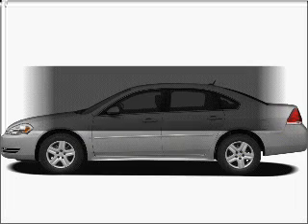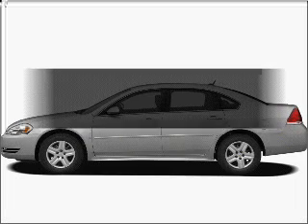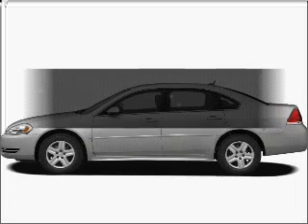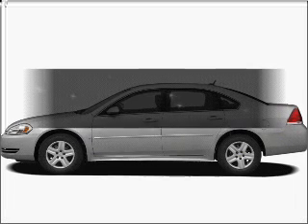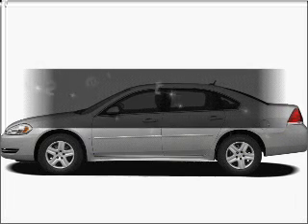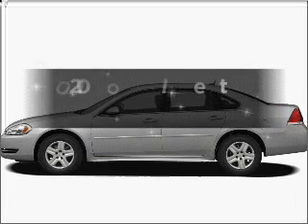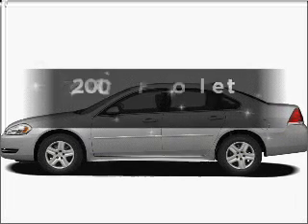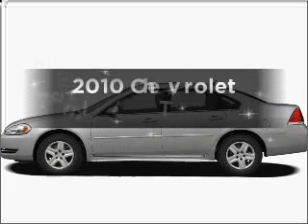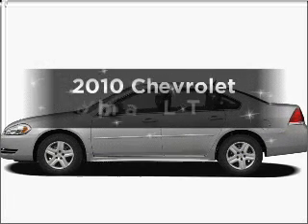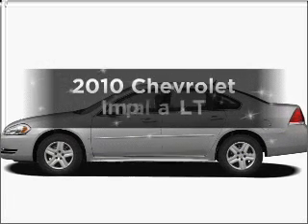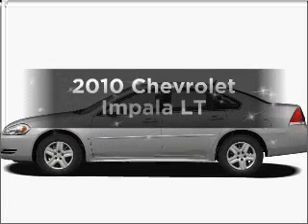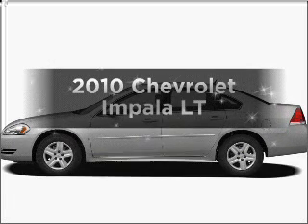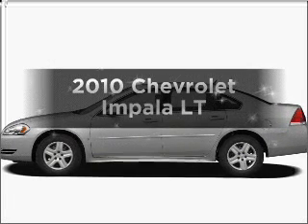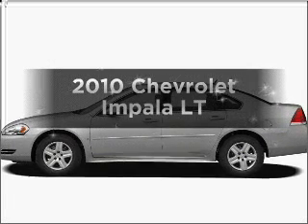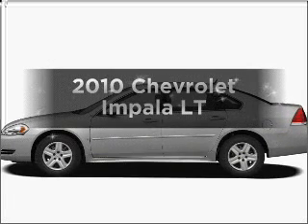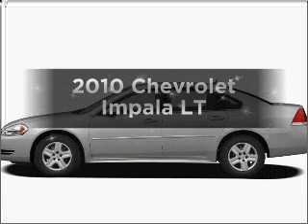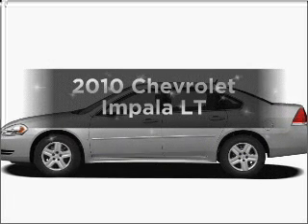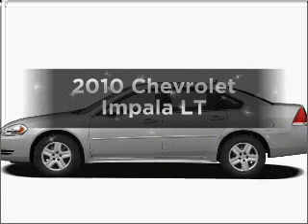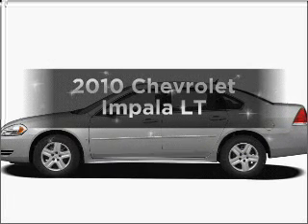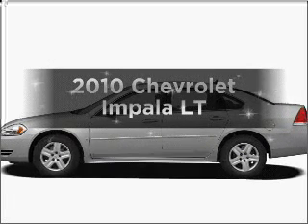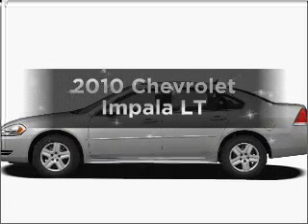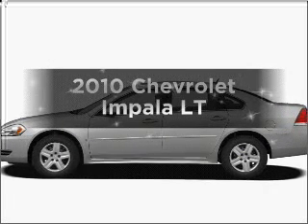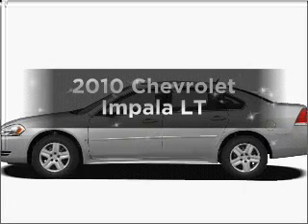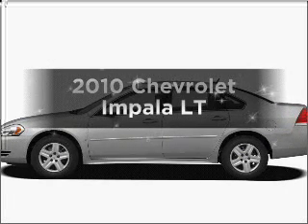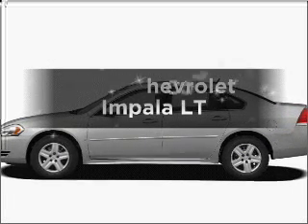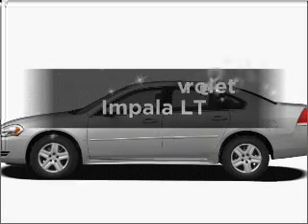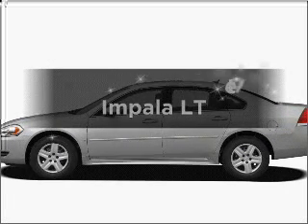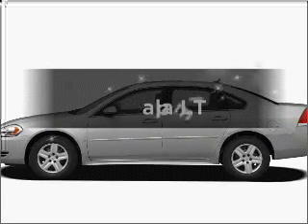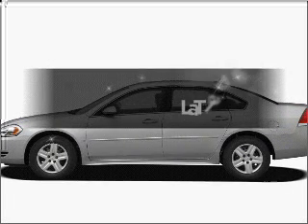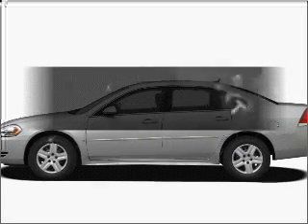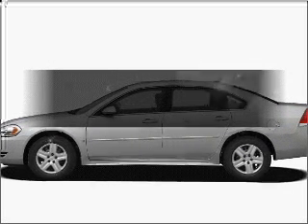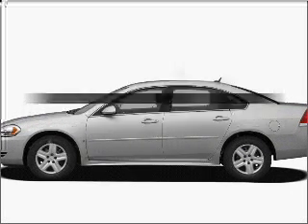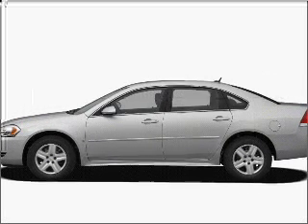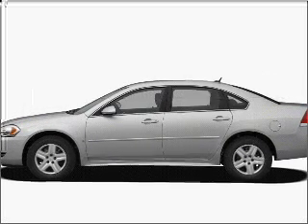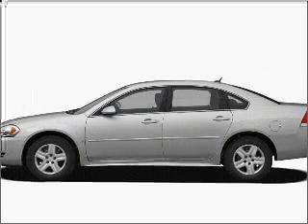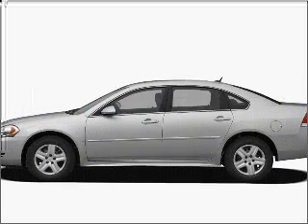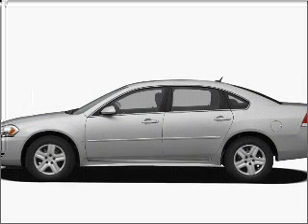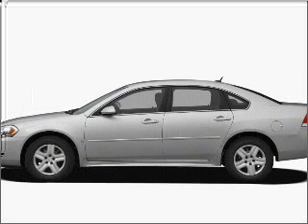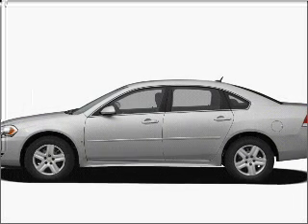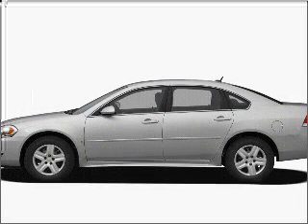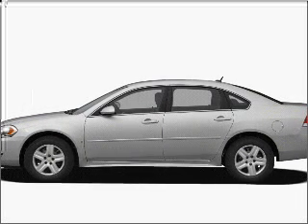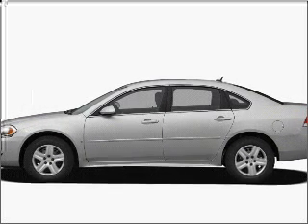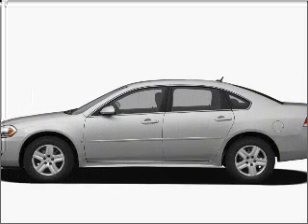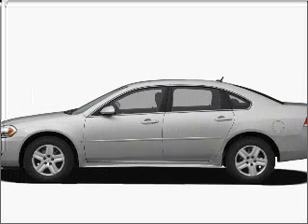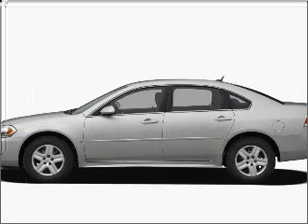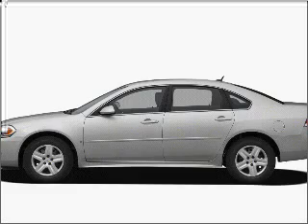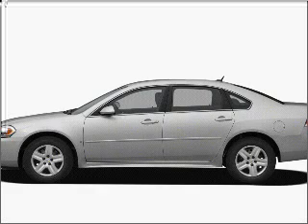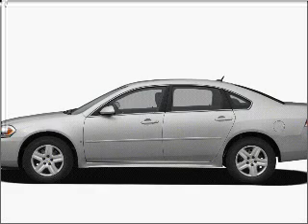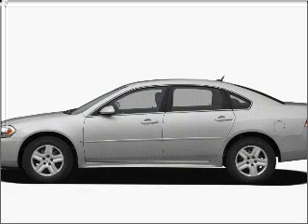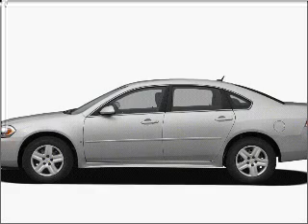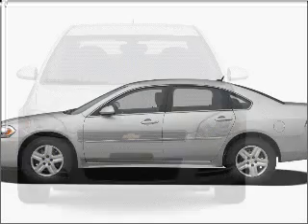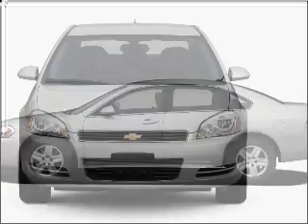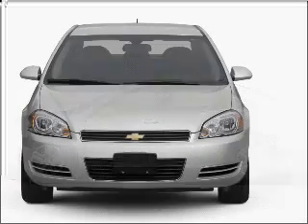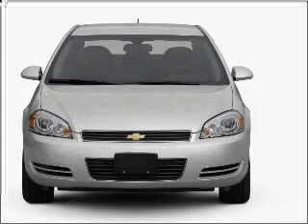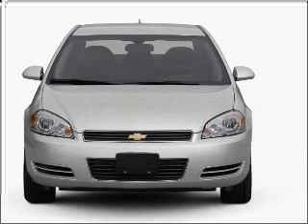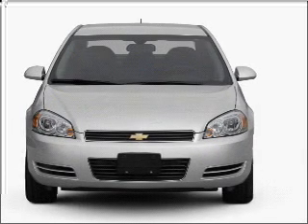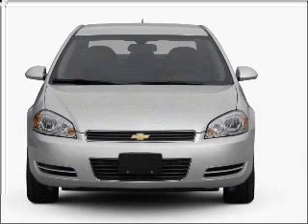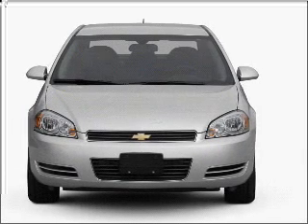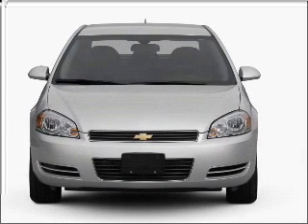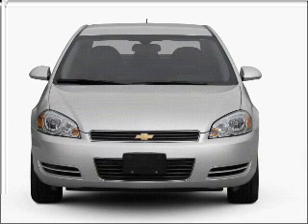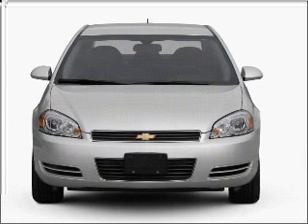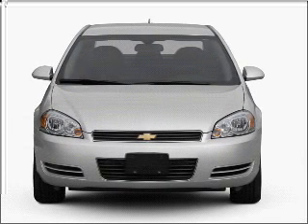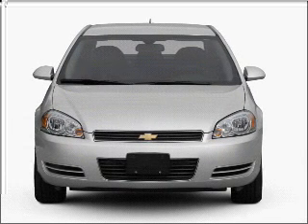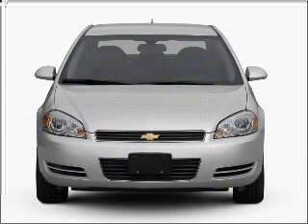Imagine yourself in this 2010 Chevrolet Impala. If you're looking for an automobile with great attributes, look no further.